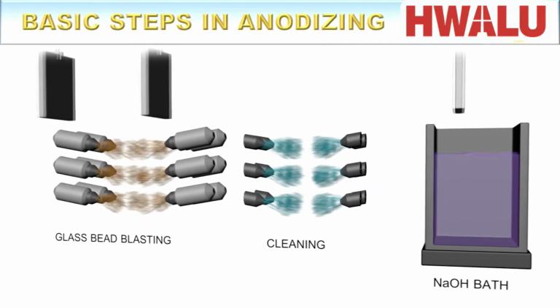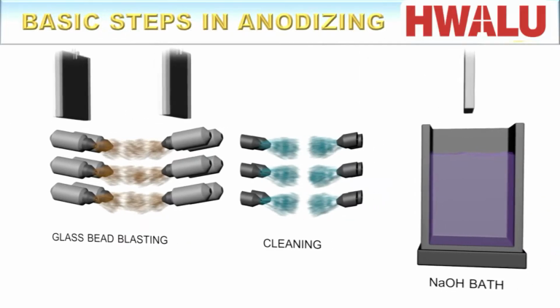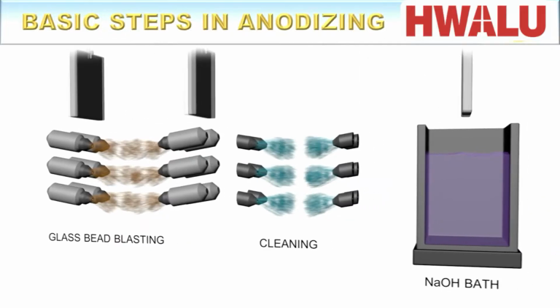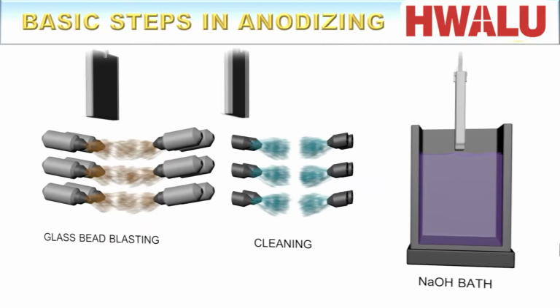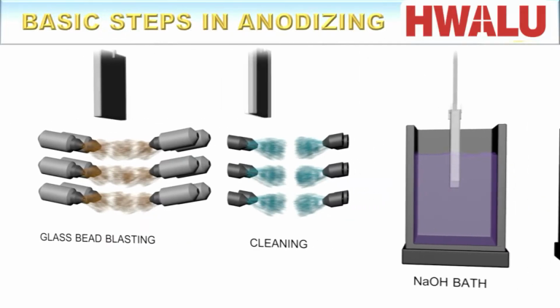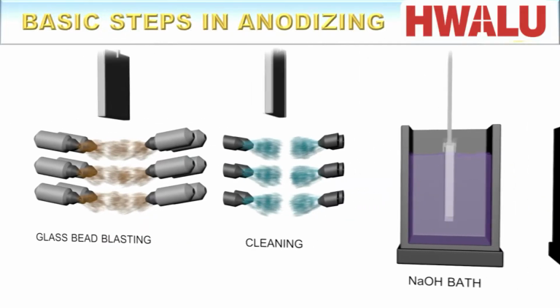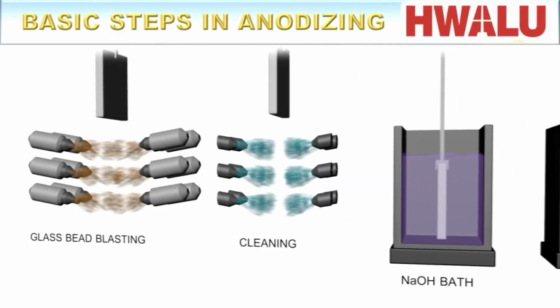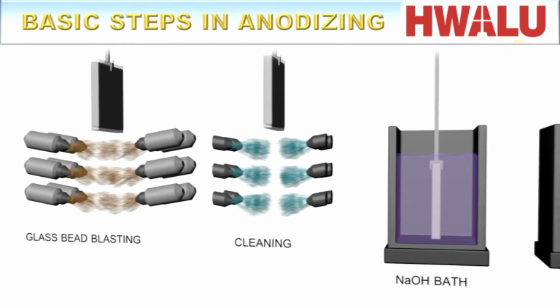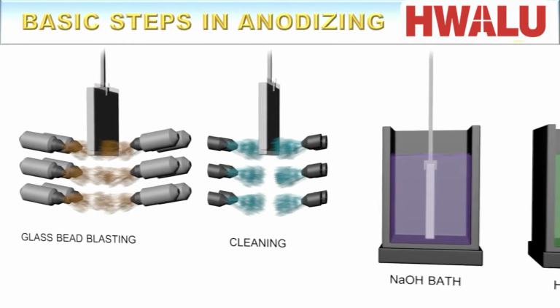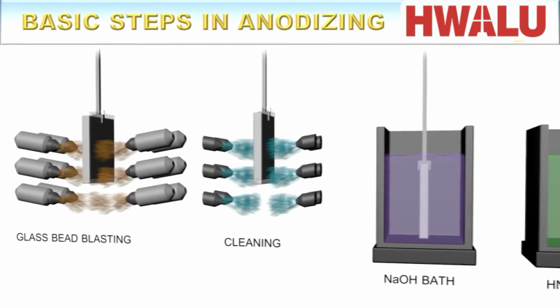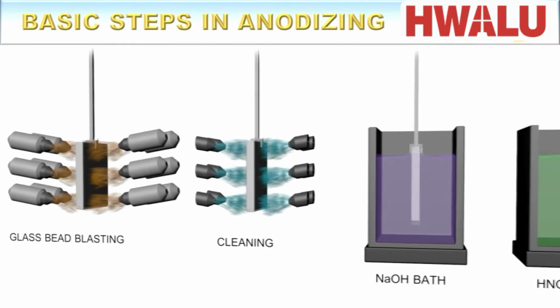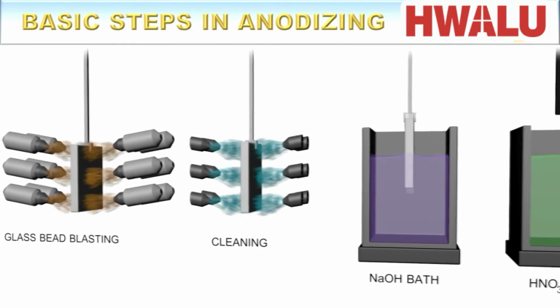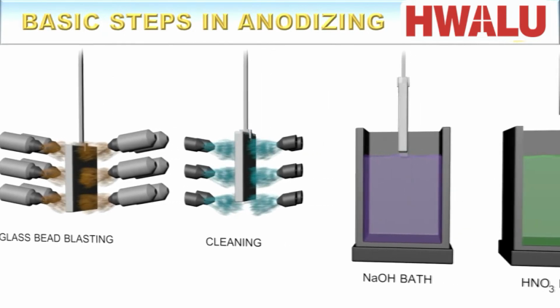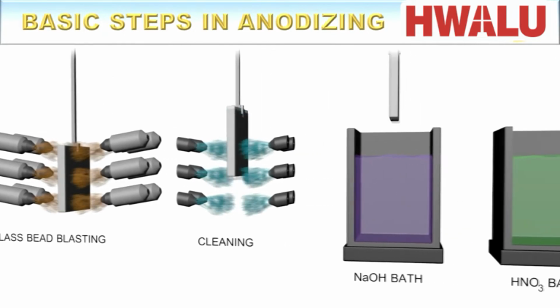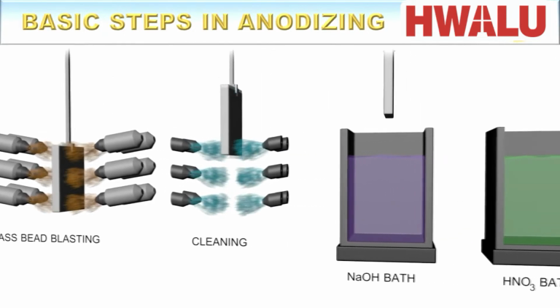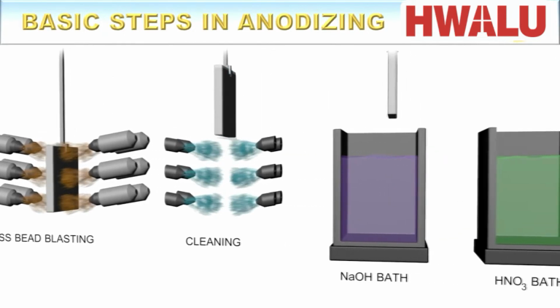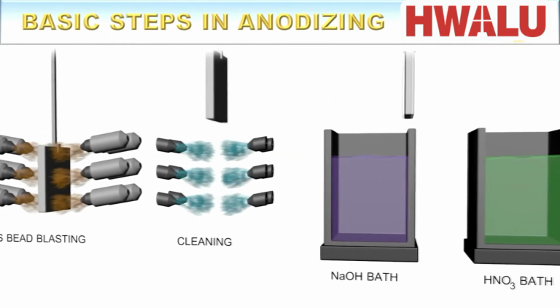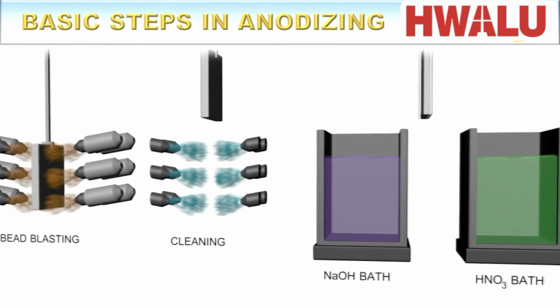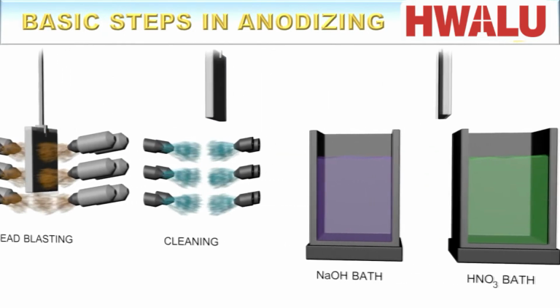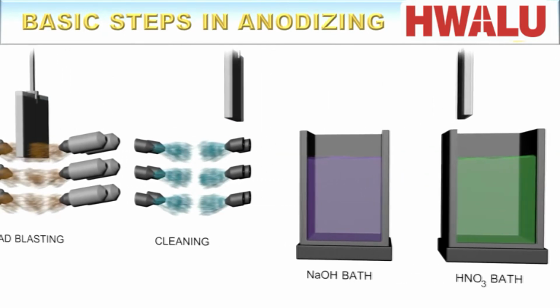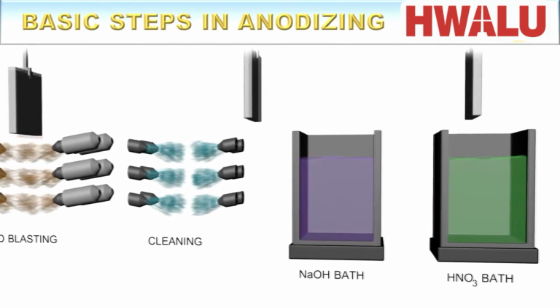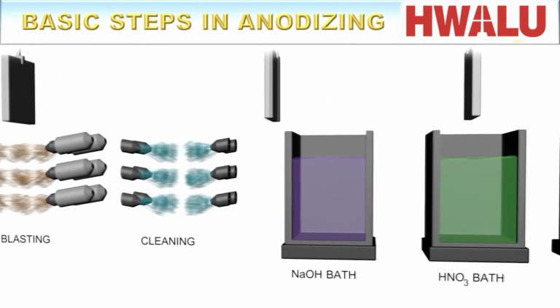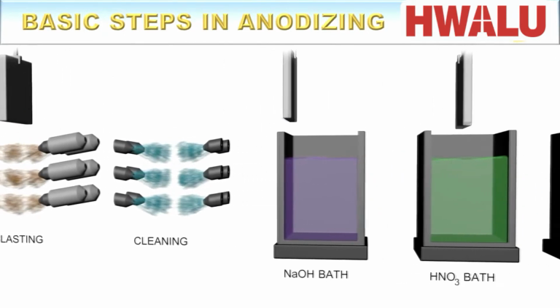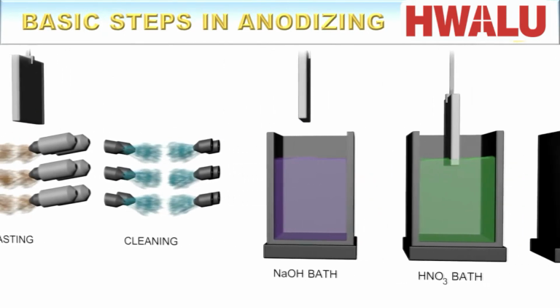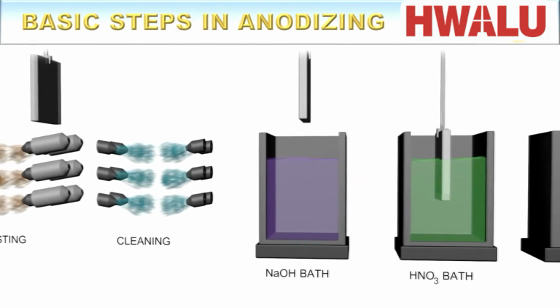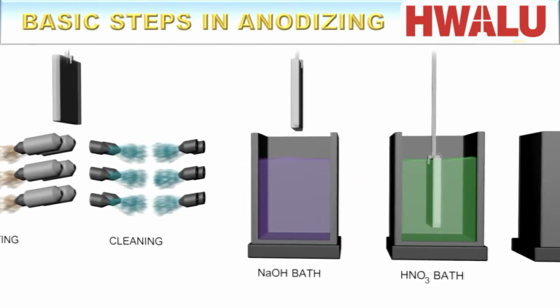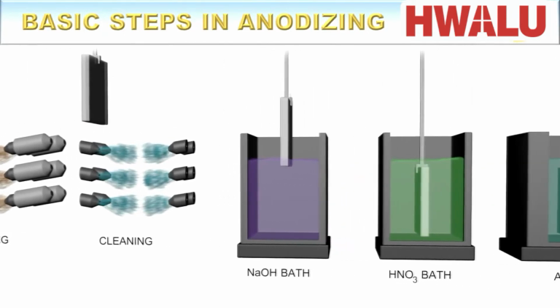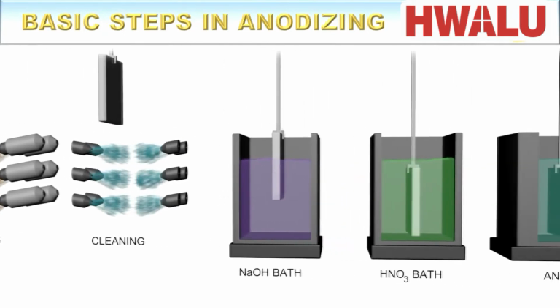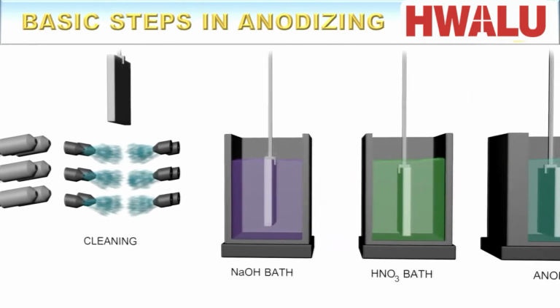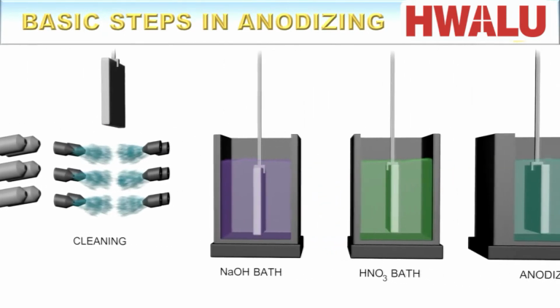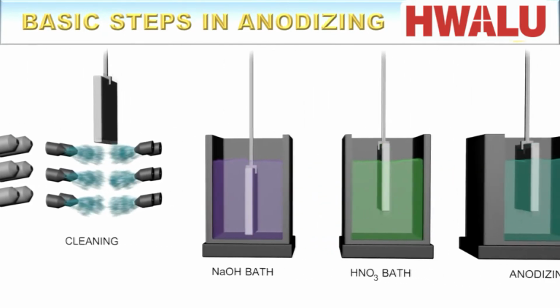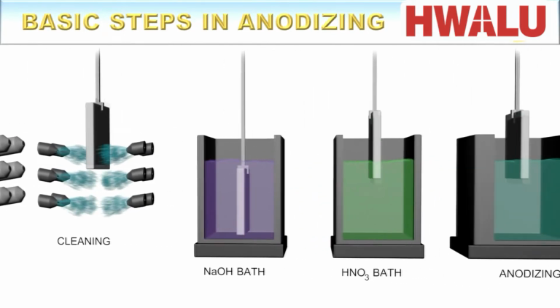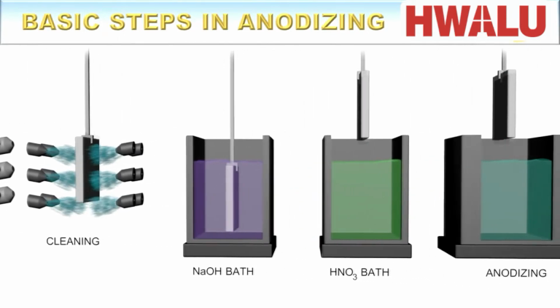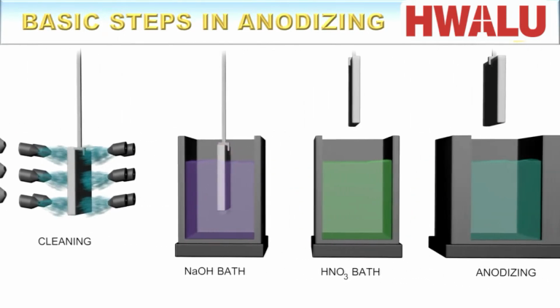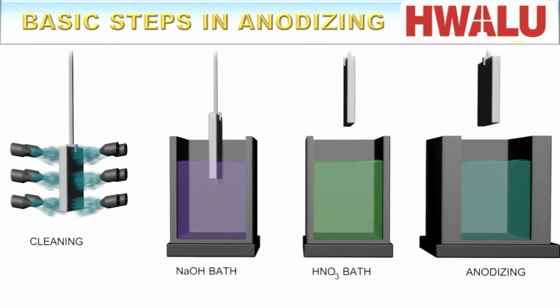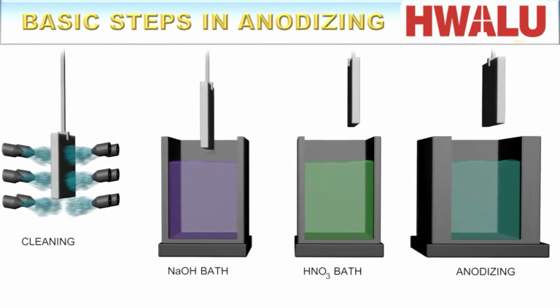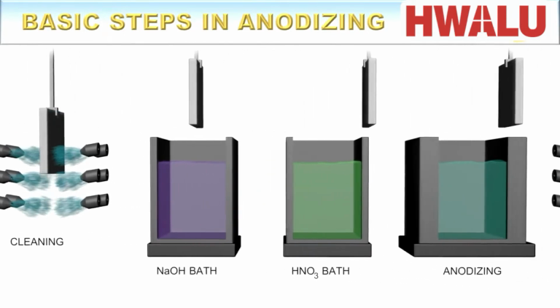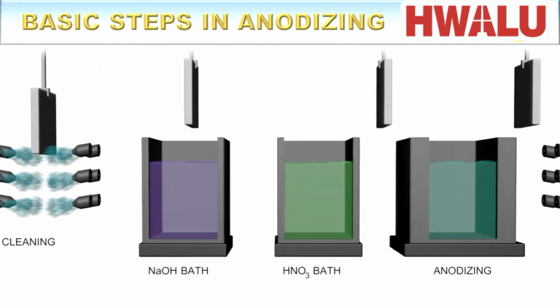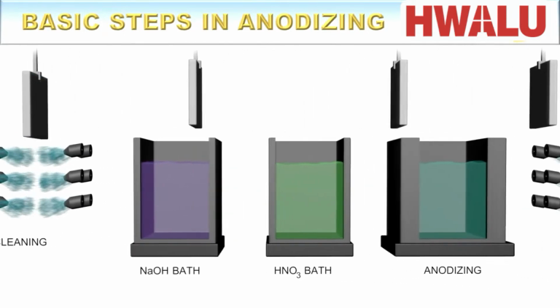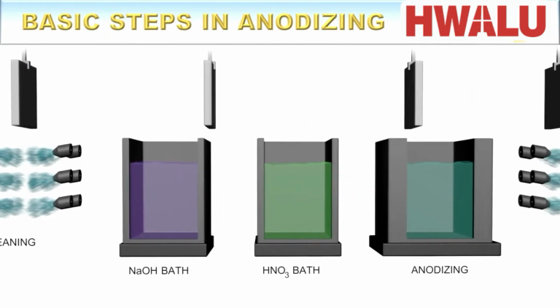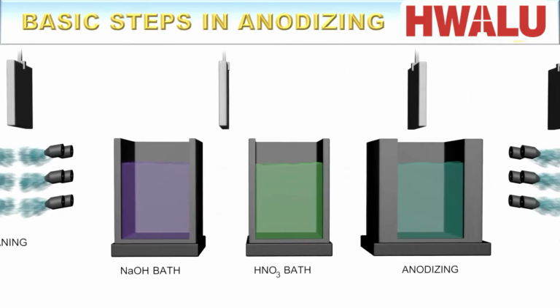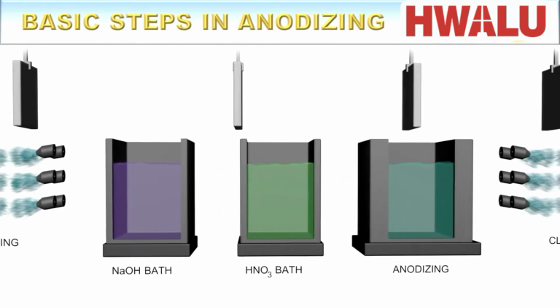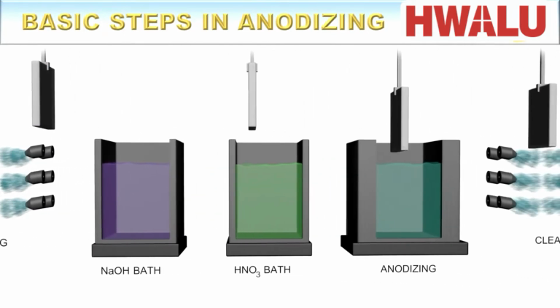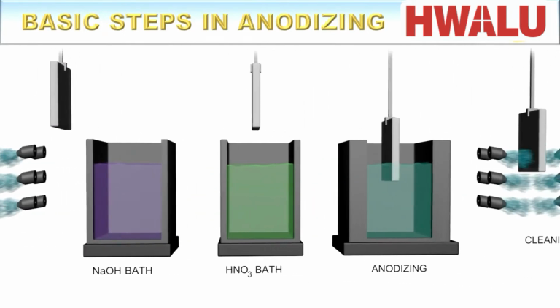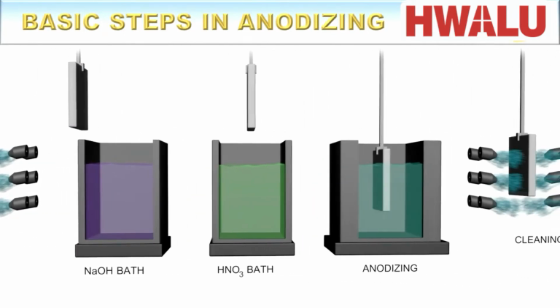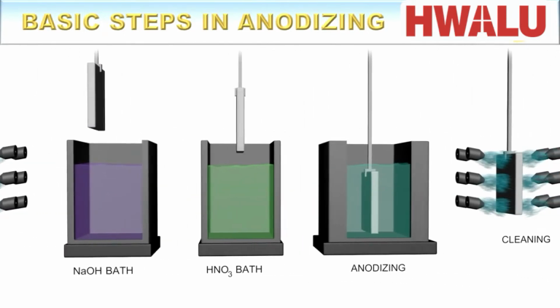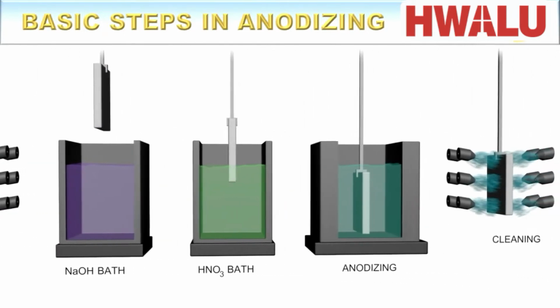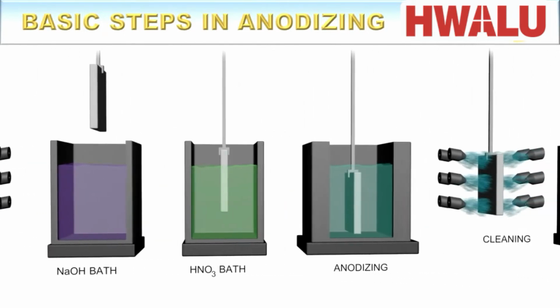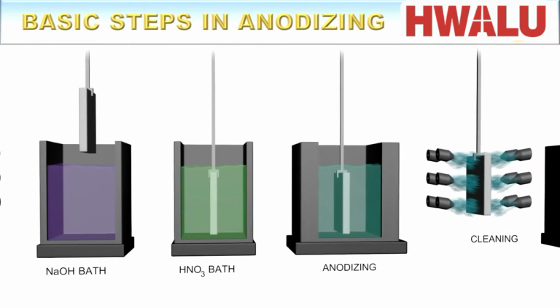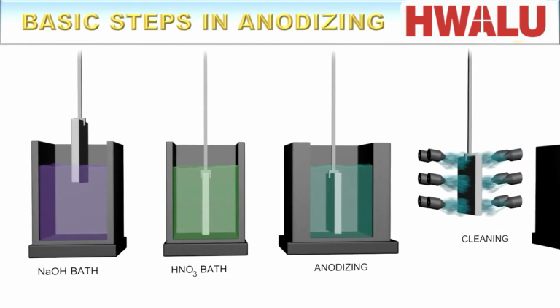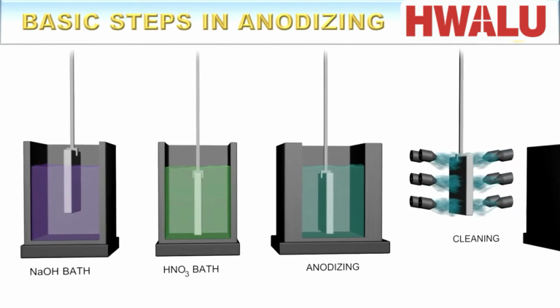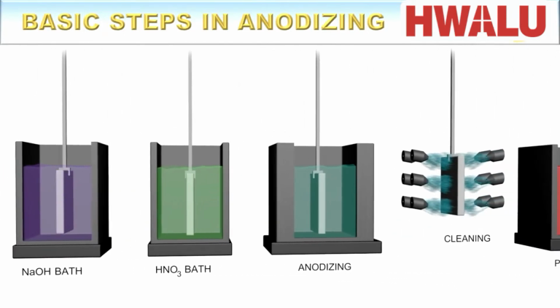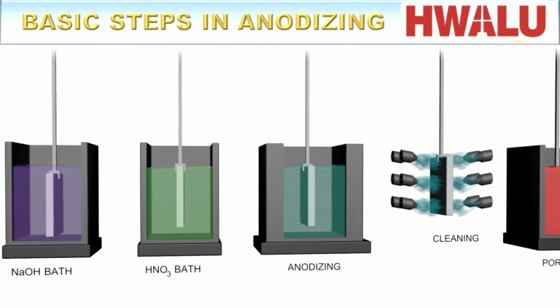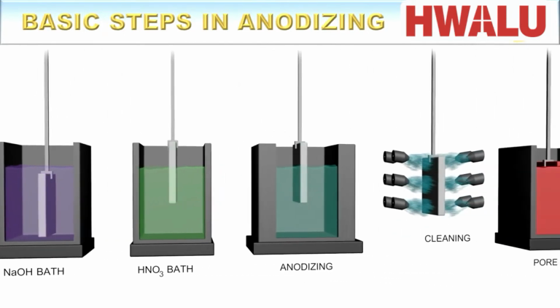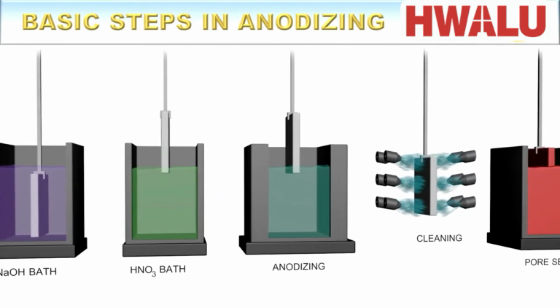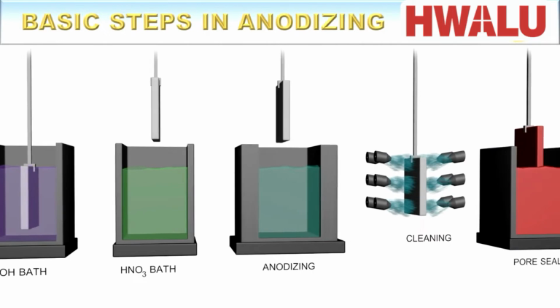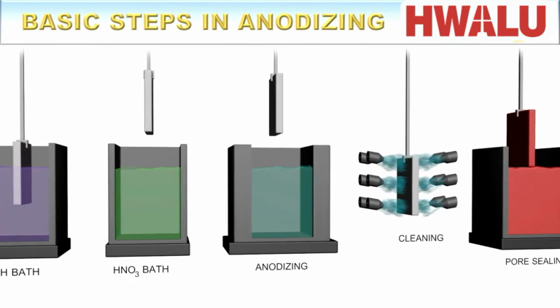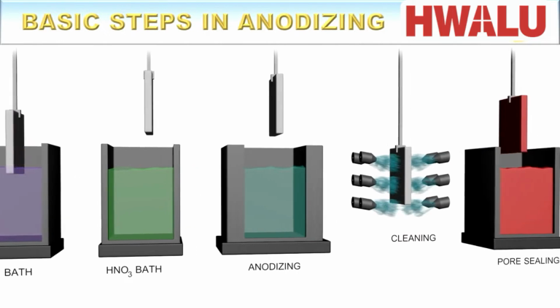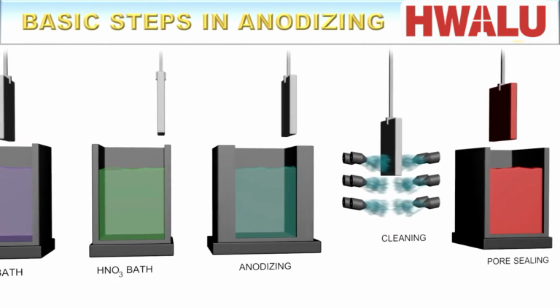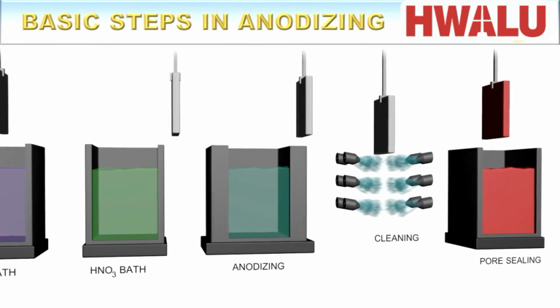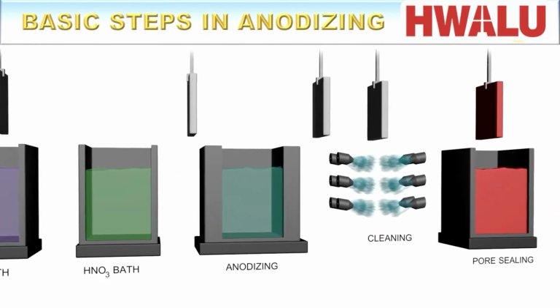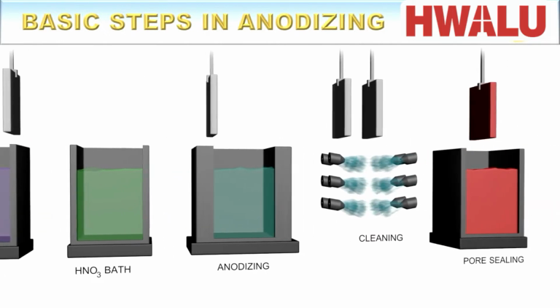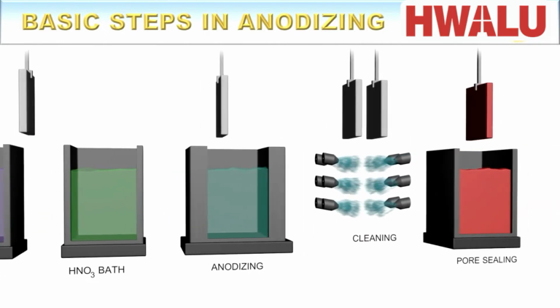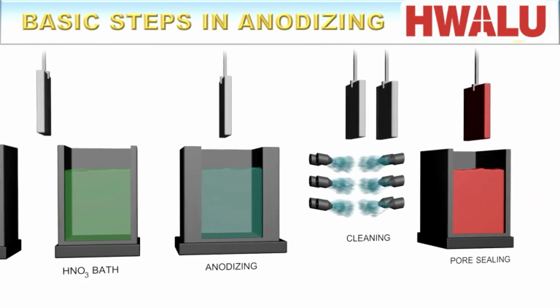Hello science enthusiasts, you are watching a Captain Corrosion video about anodizing, and in this episode you will learn about the basic steps that are required to properly carry out this process. So let's cover them one by one.